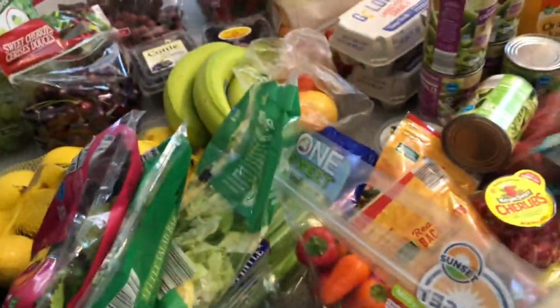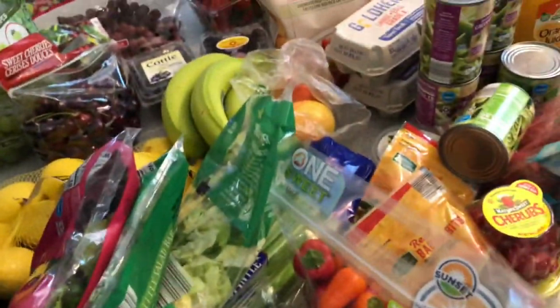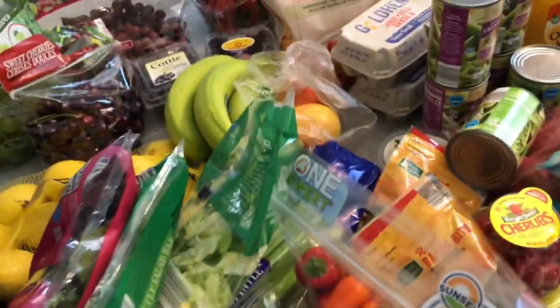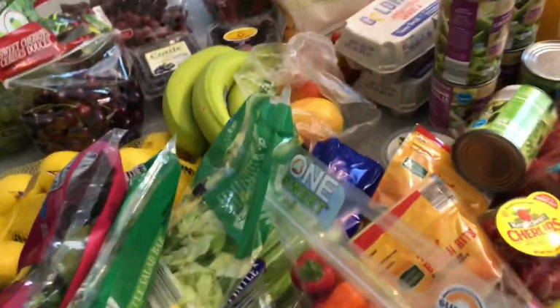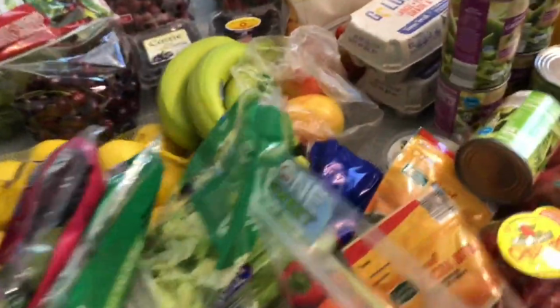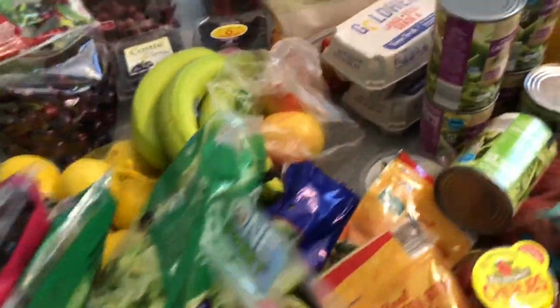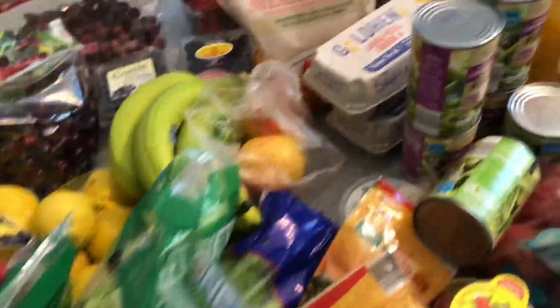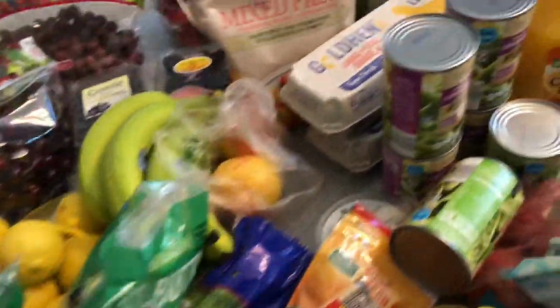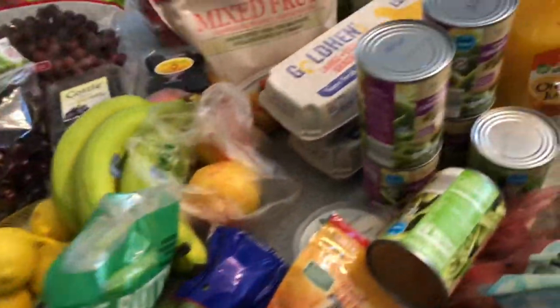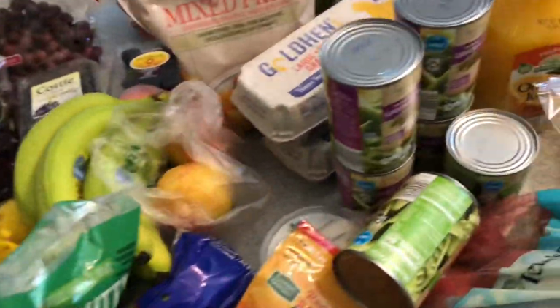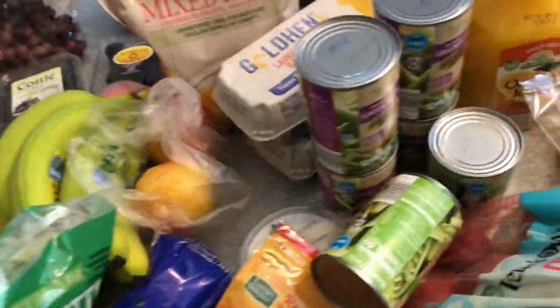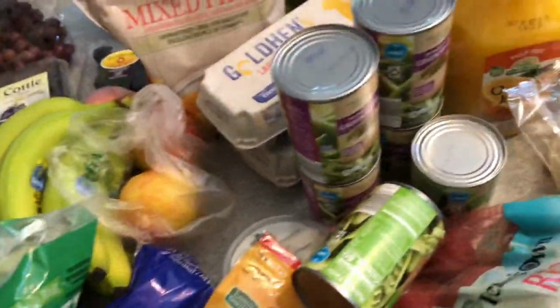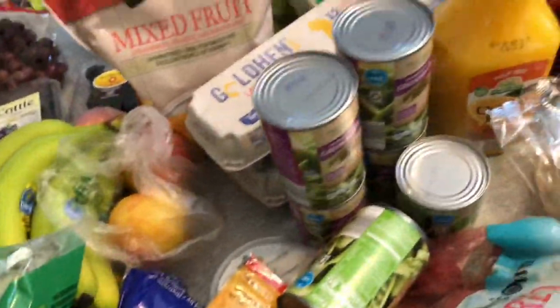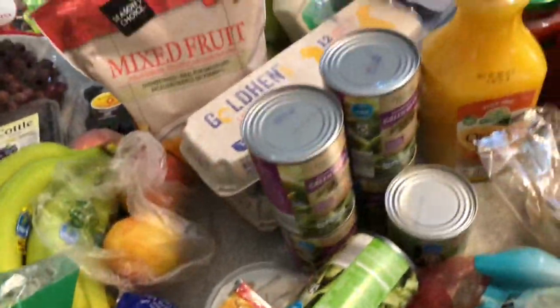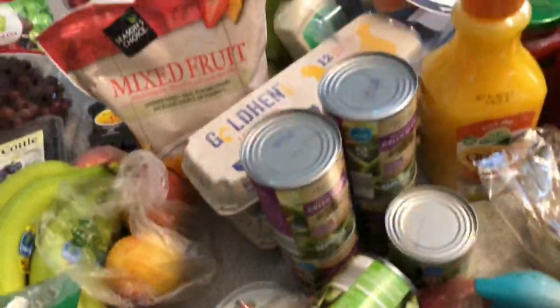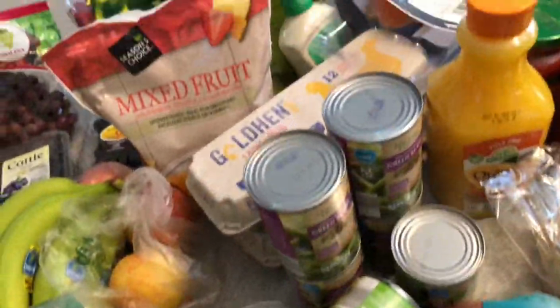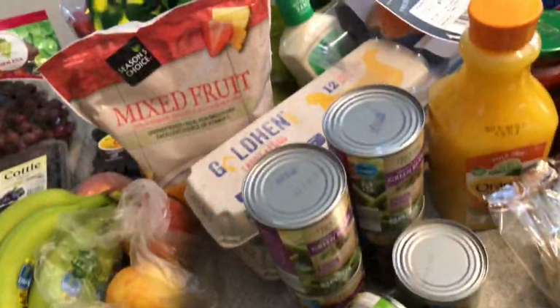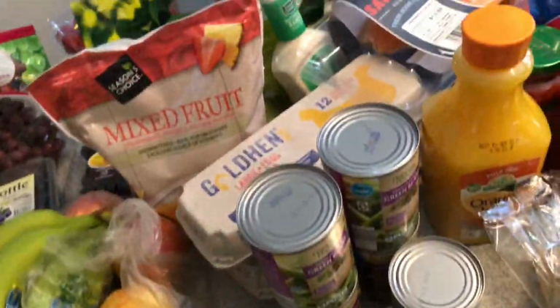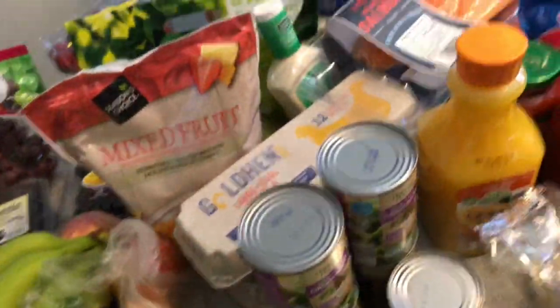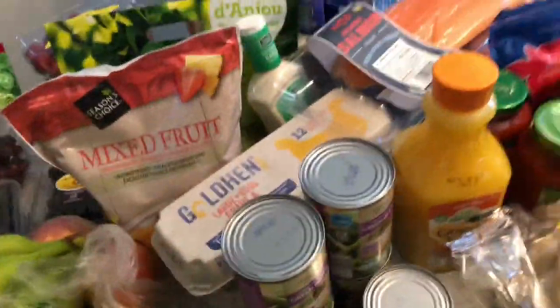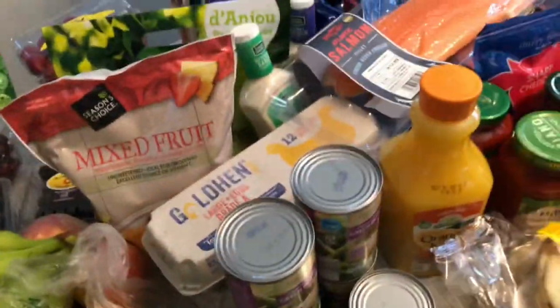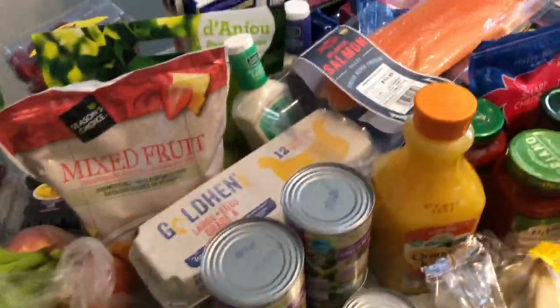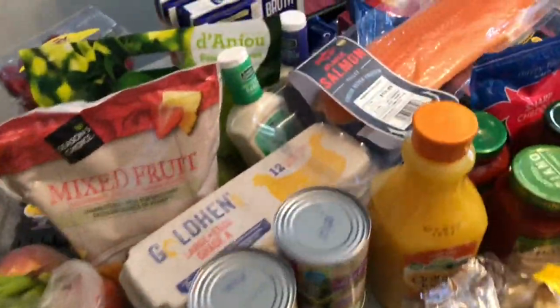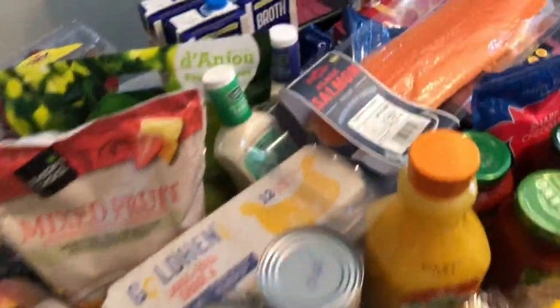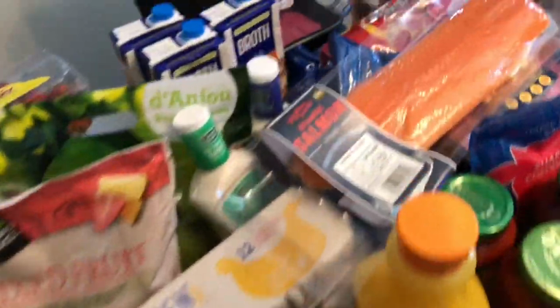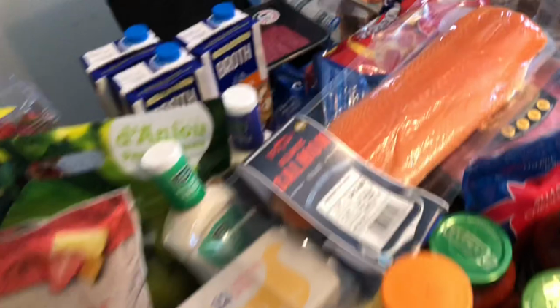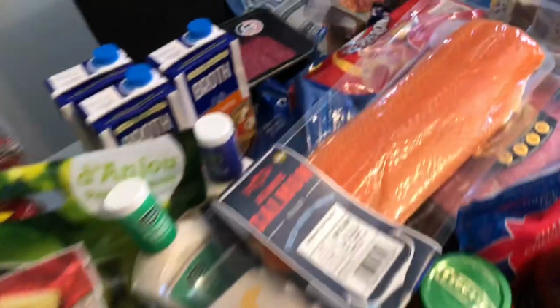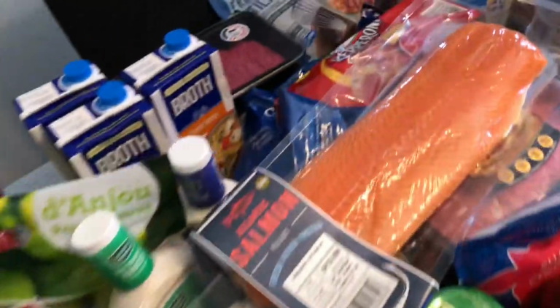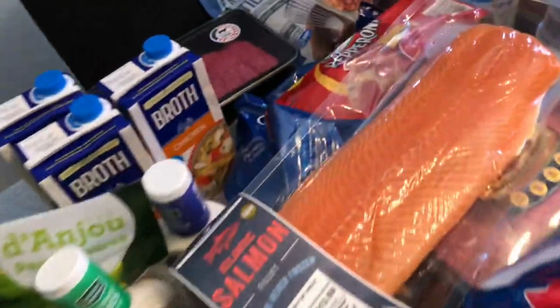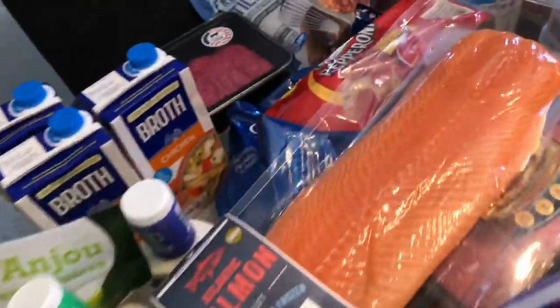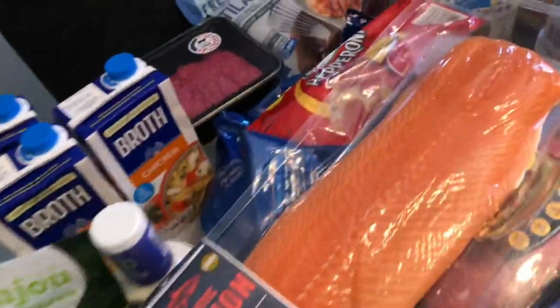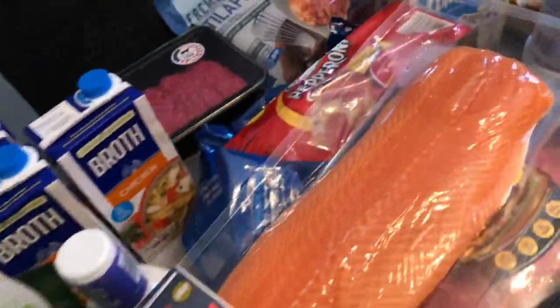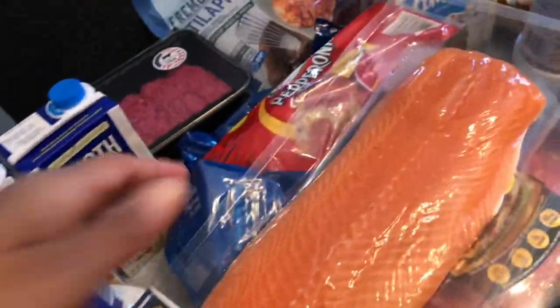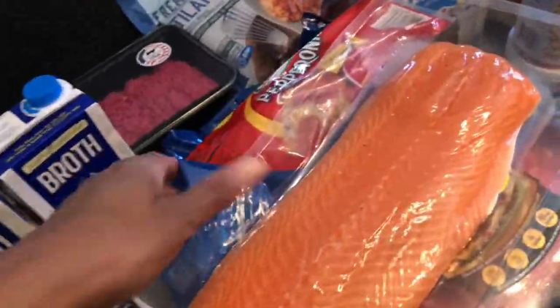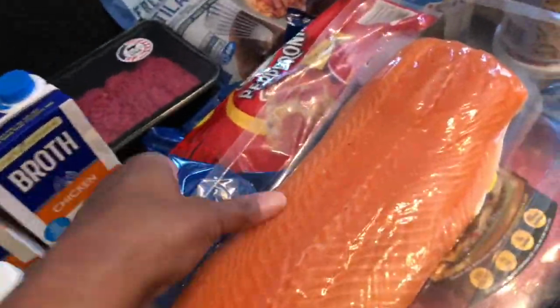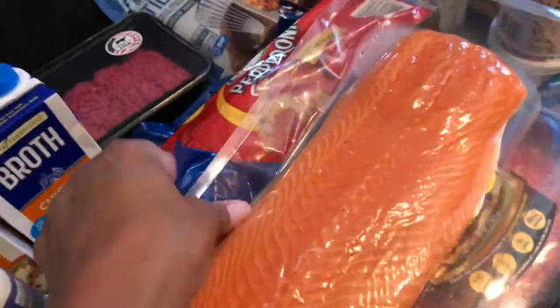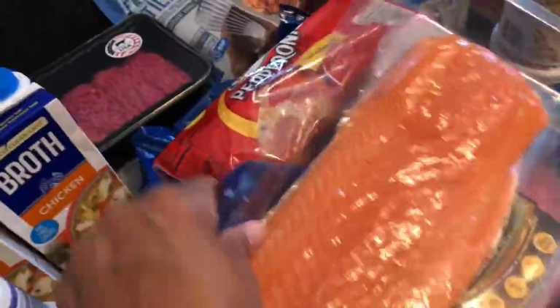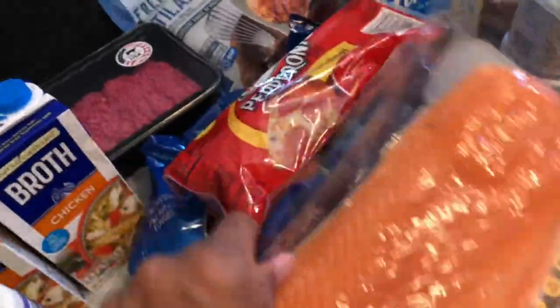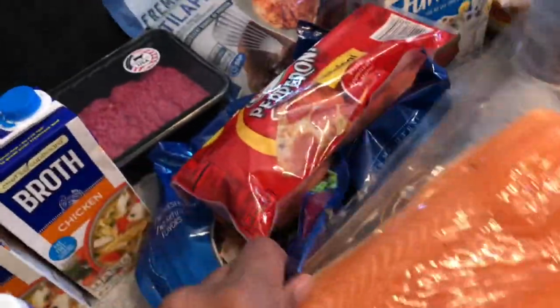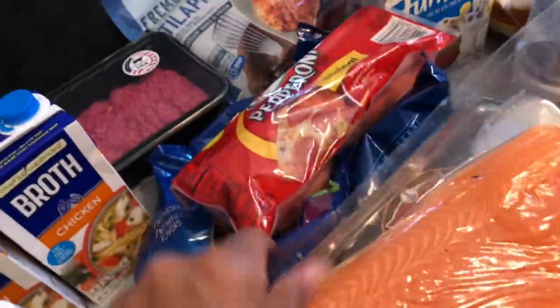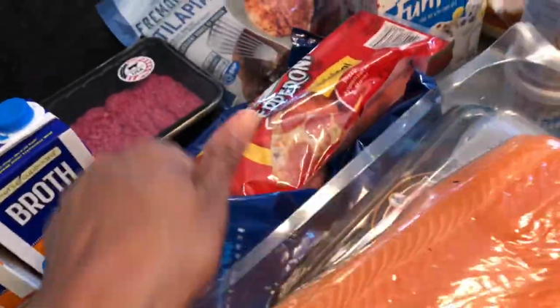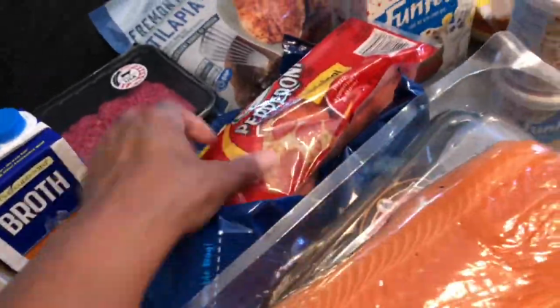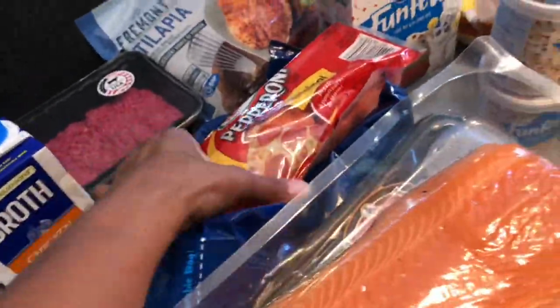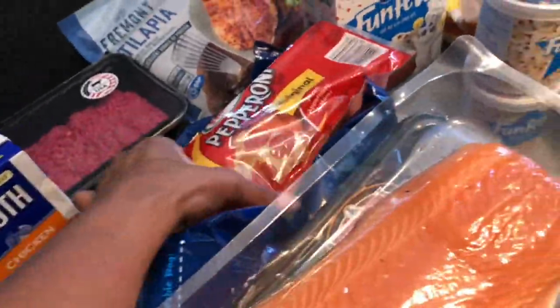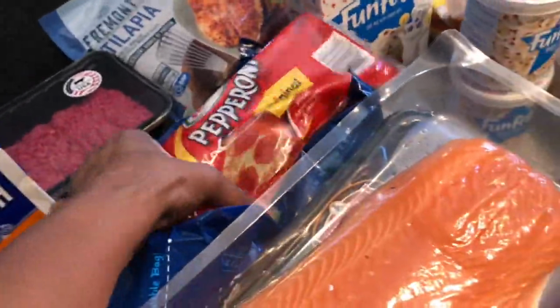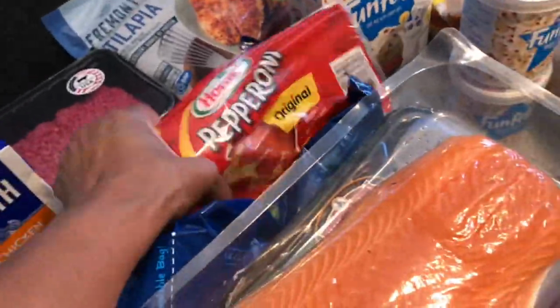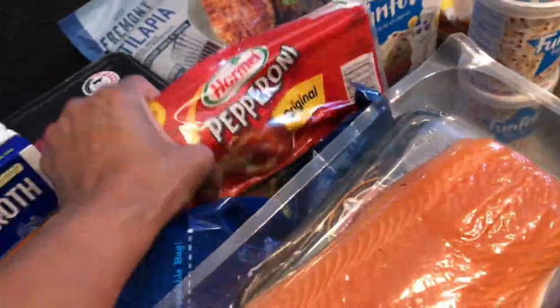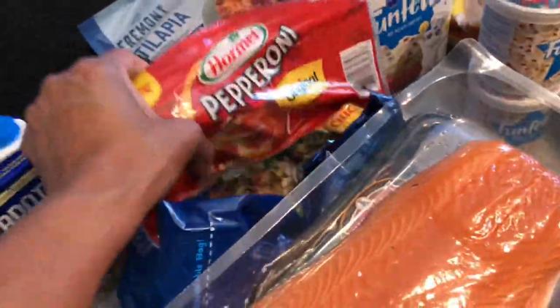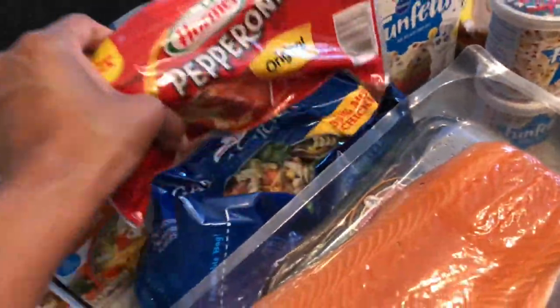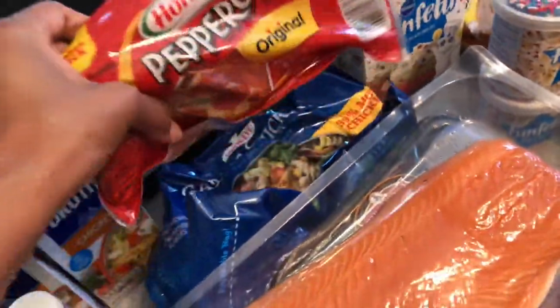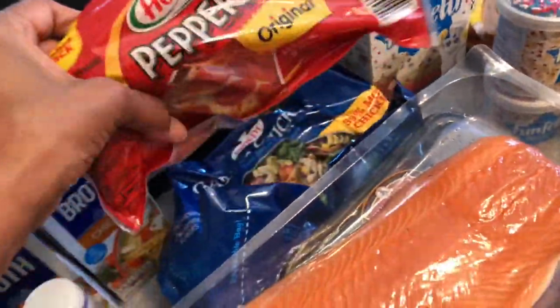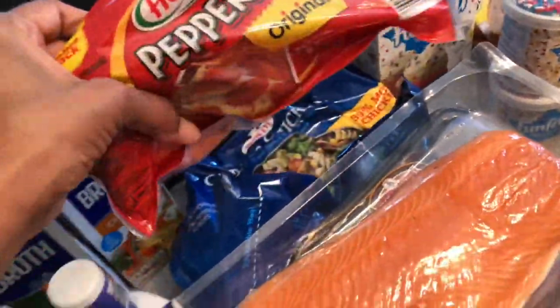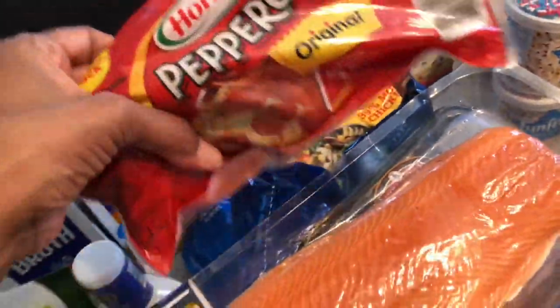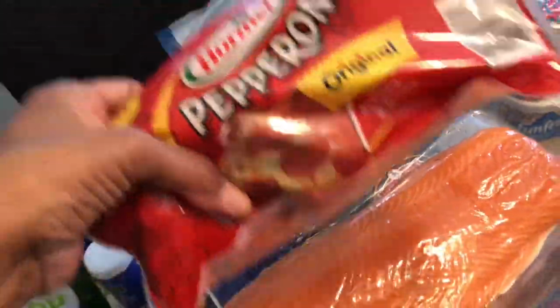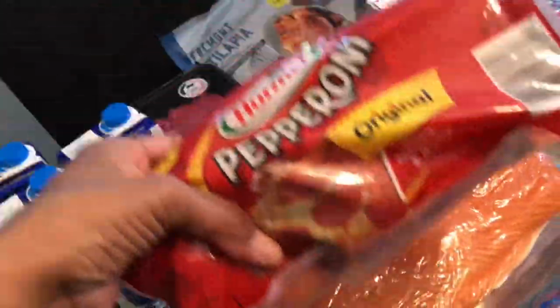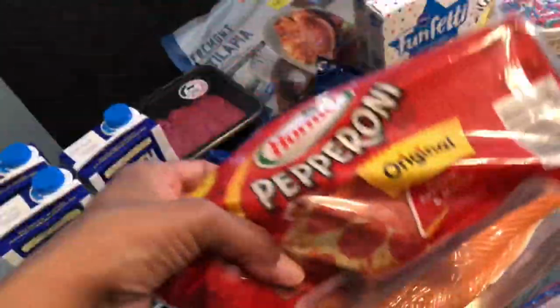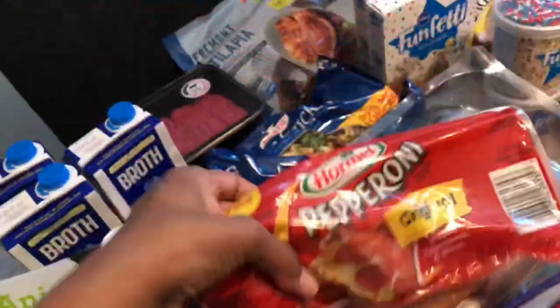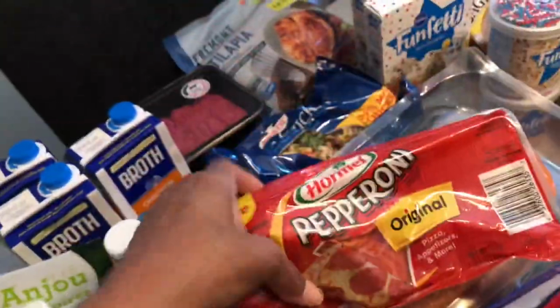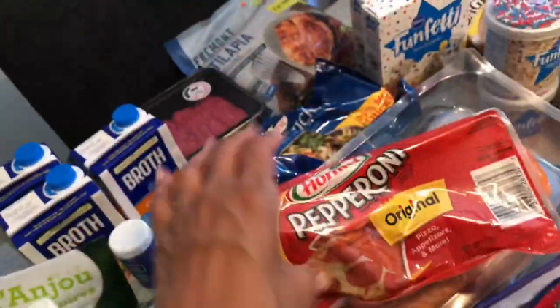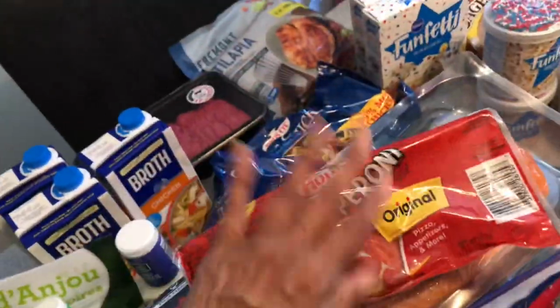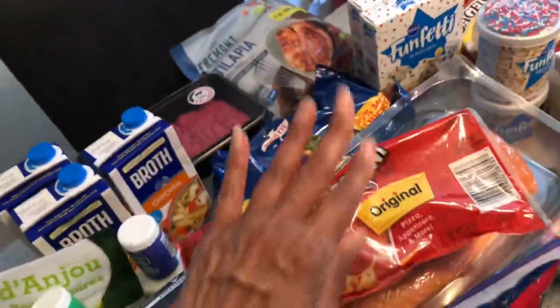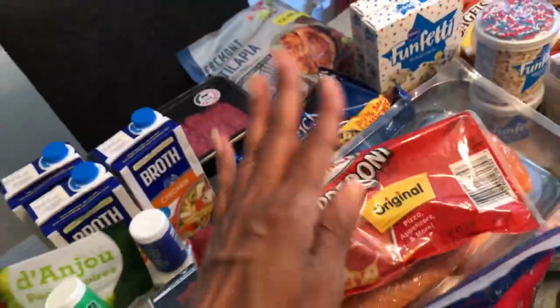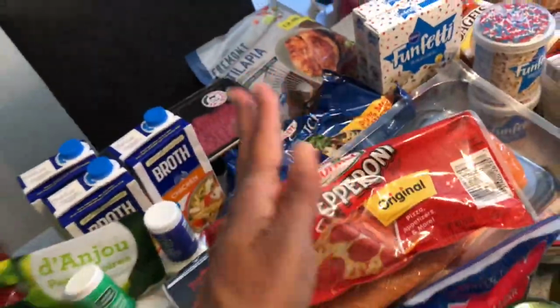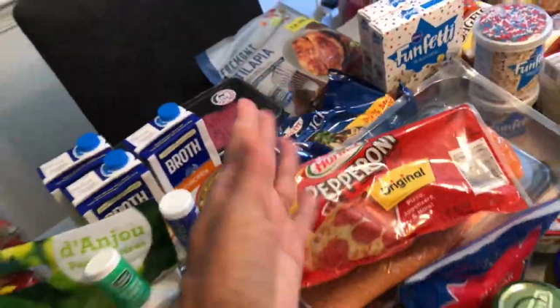Pepperoni for the pizzas — almost forgot! All right guys, take care. Jazz hands — I miss you all so much, bye!